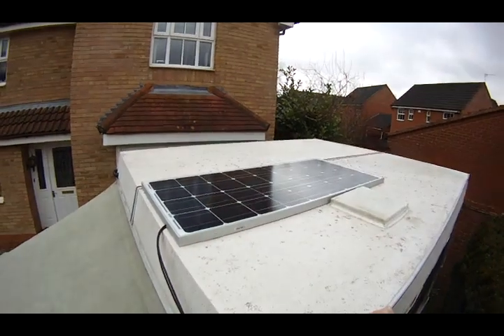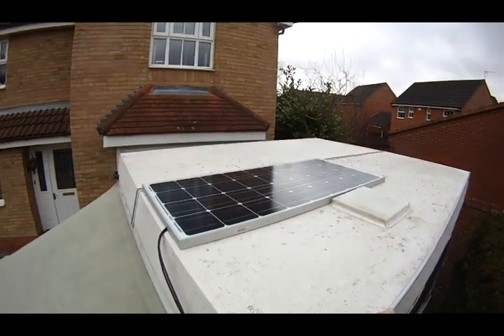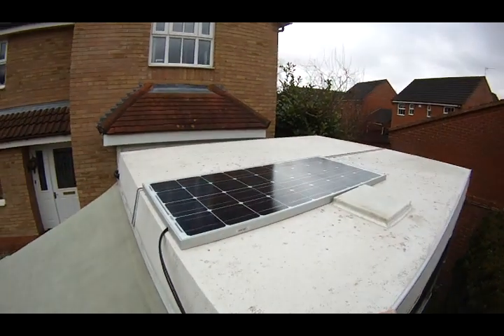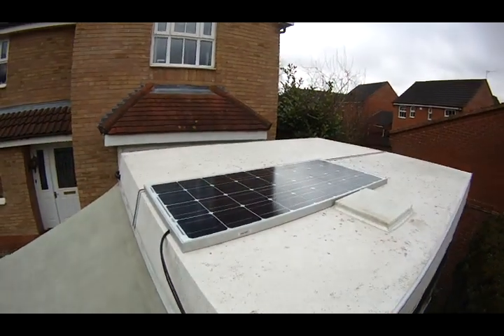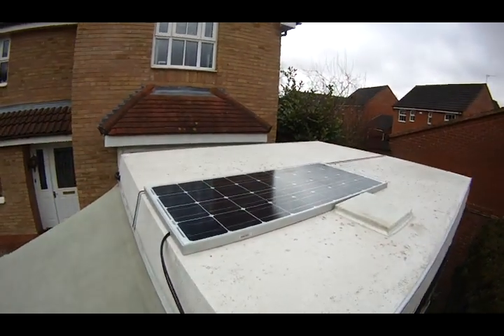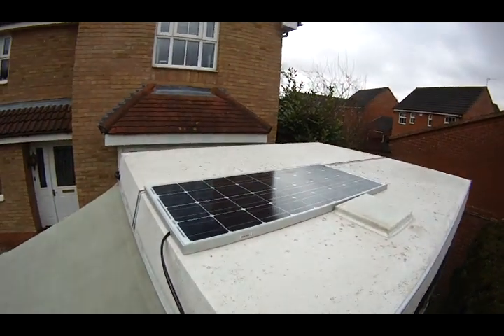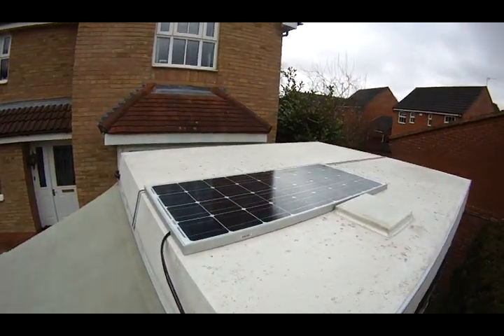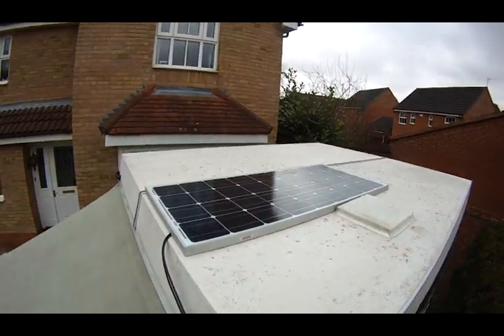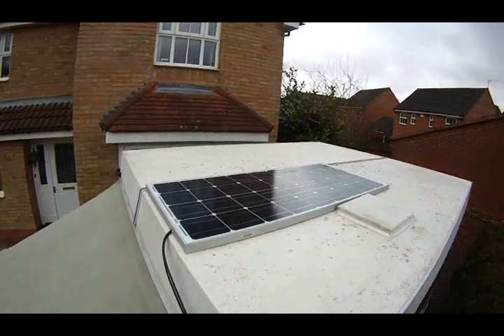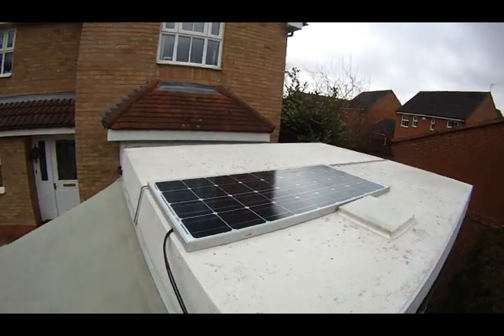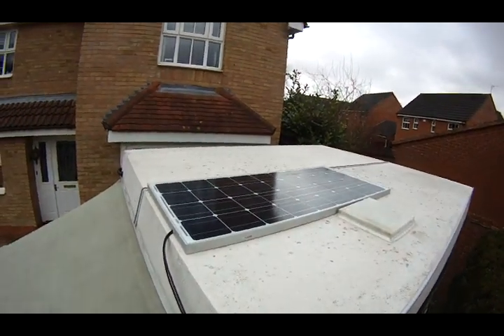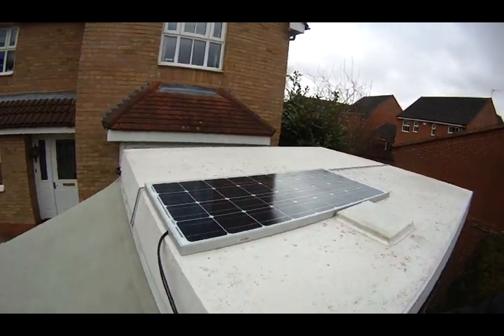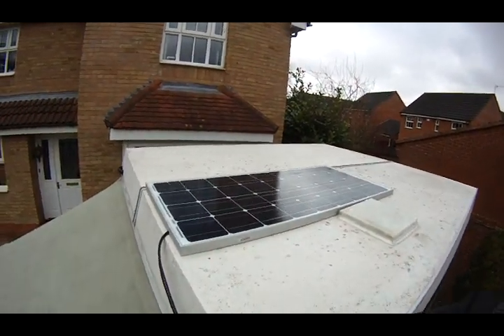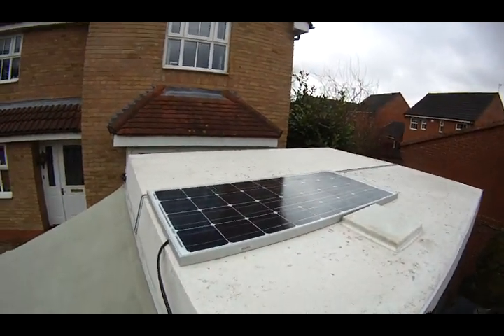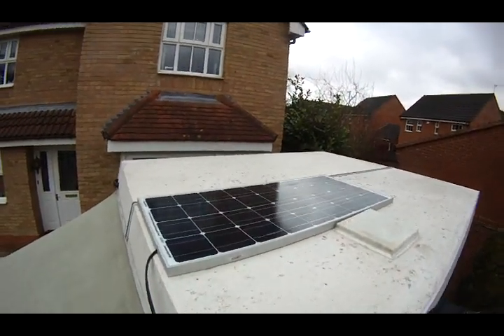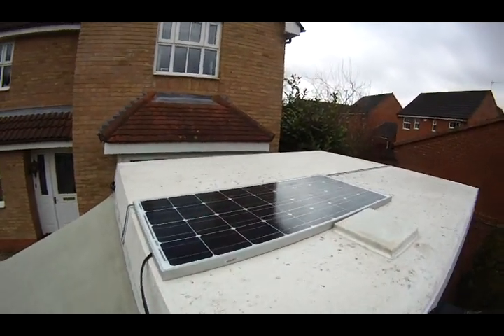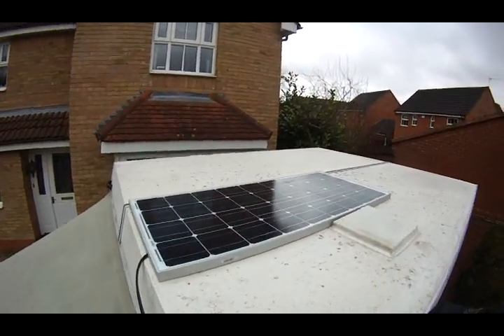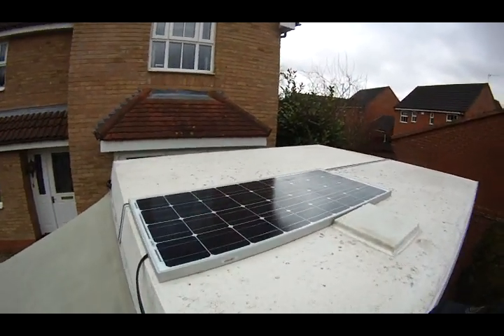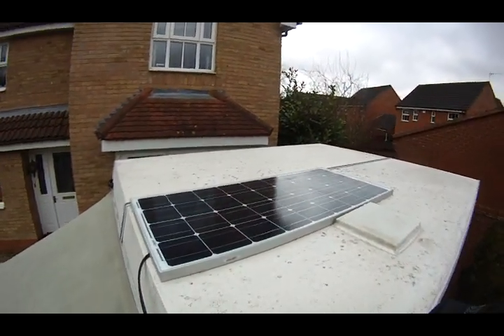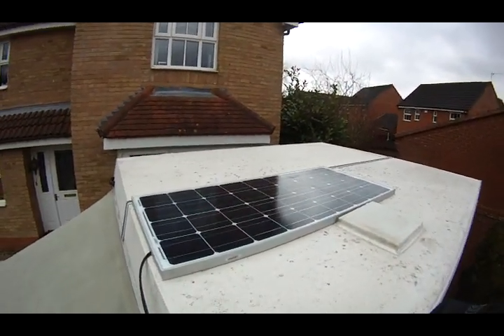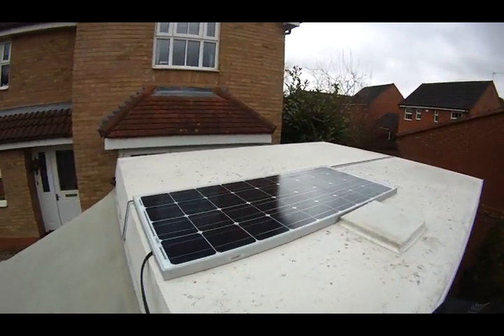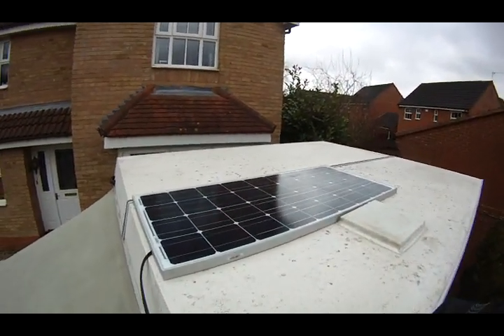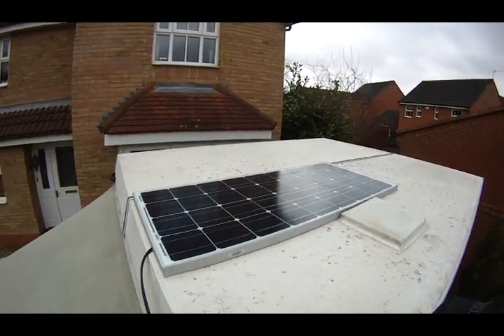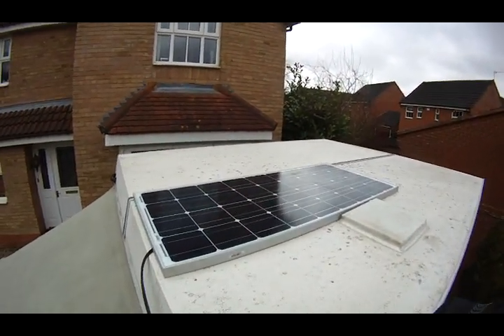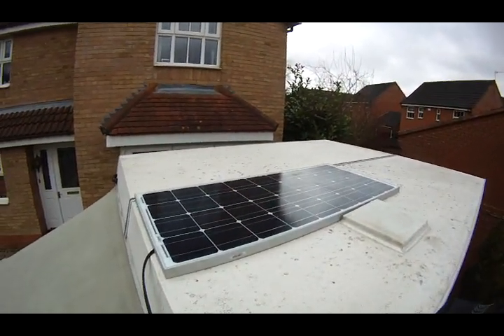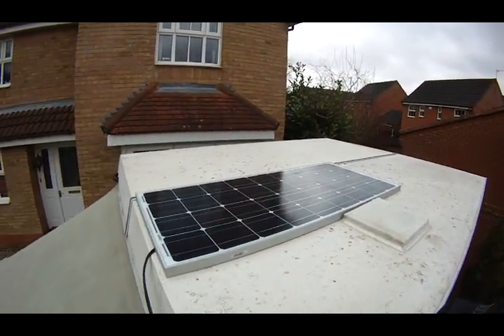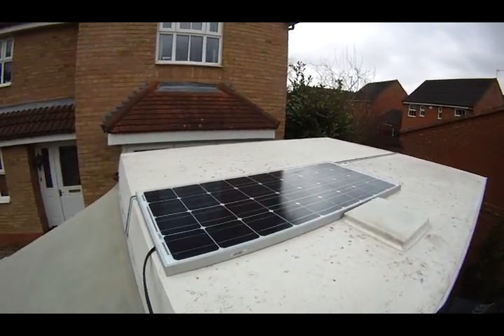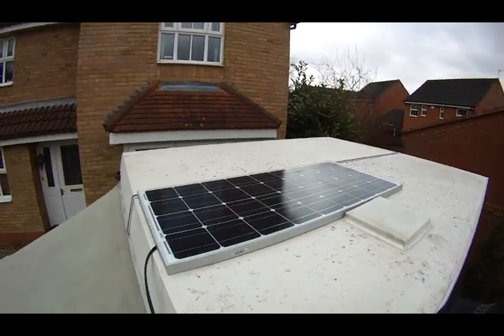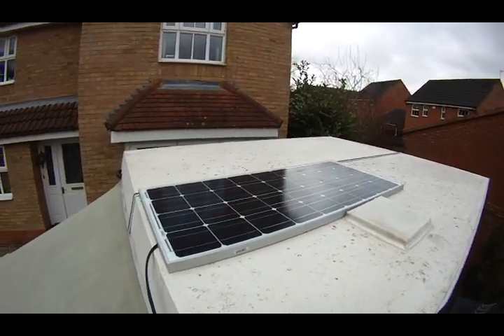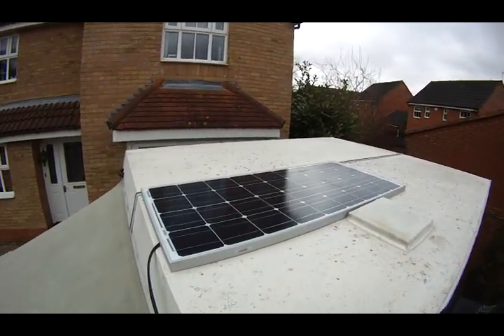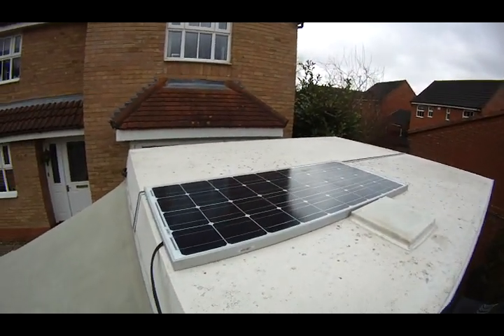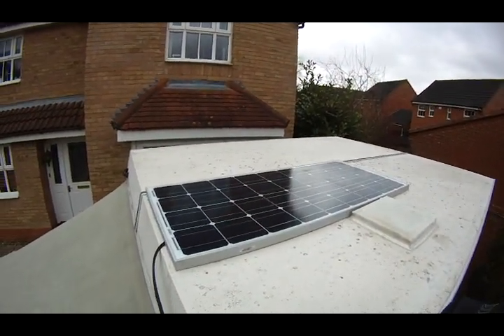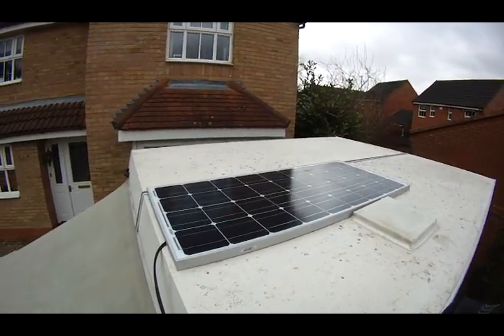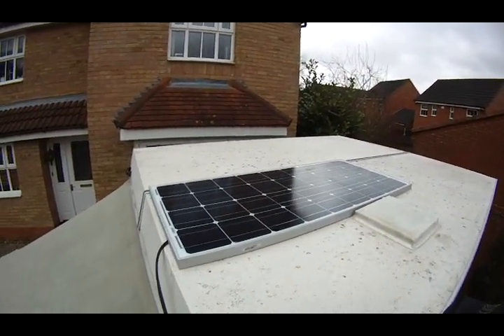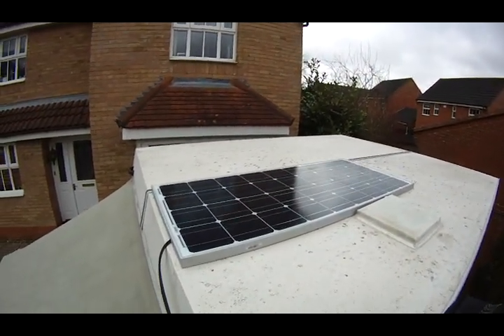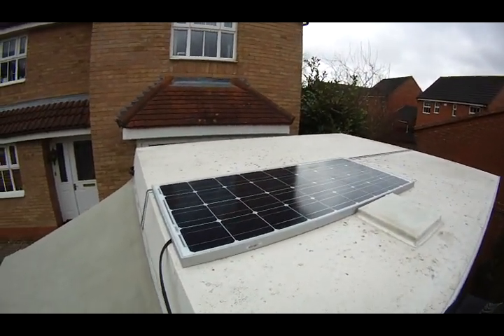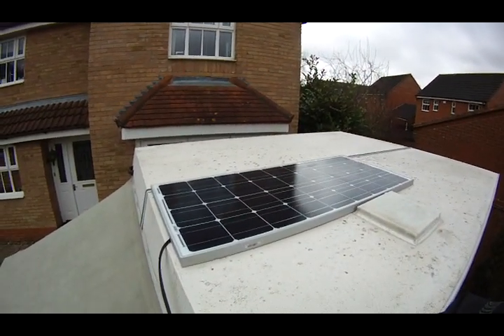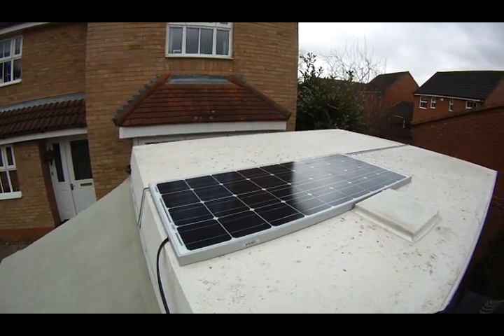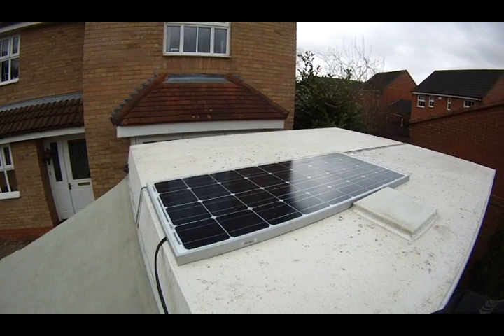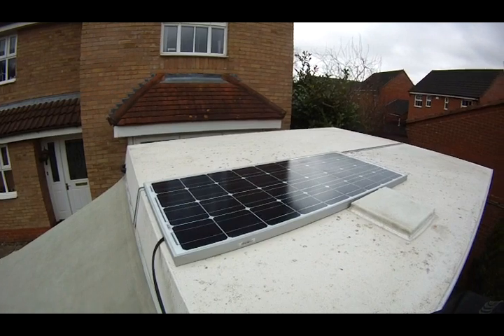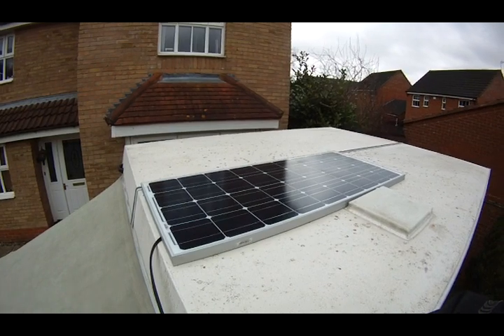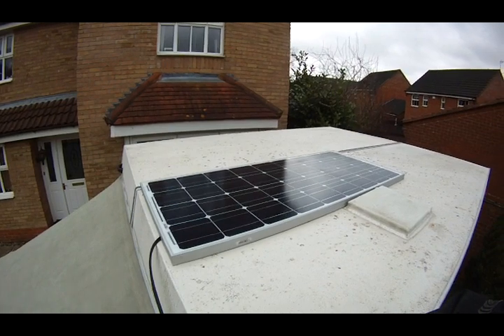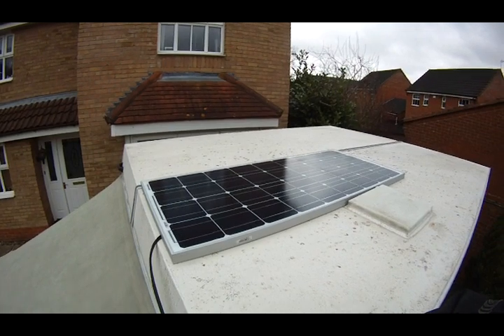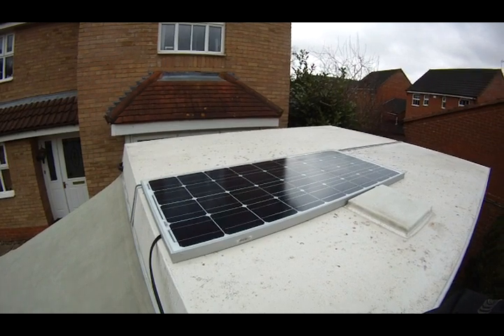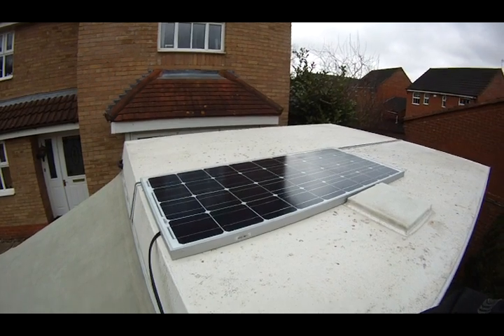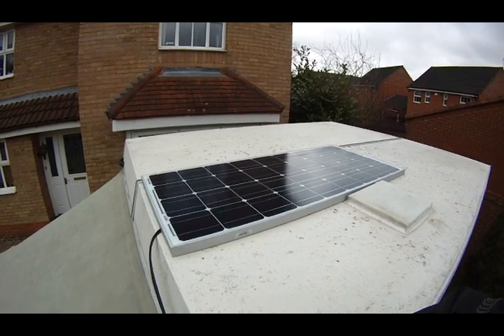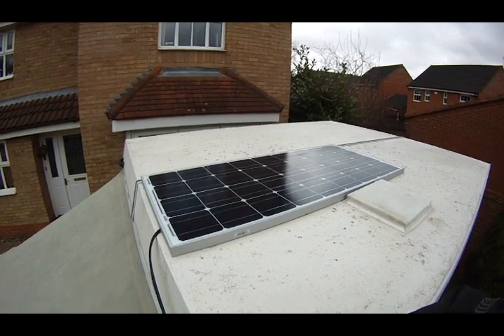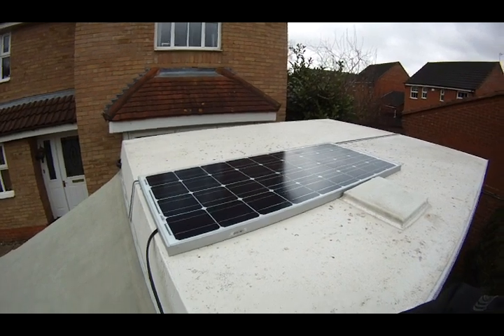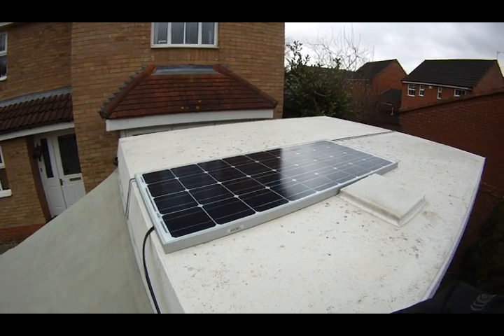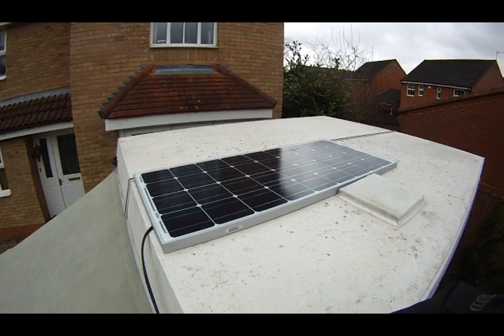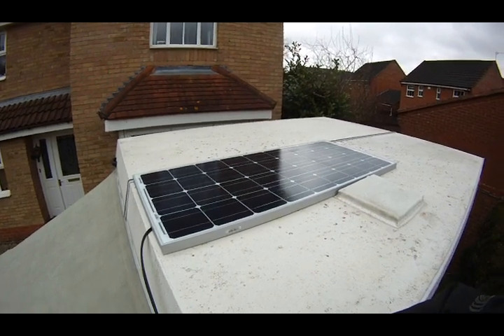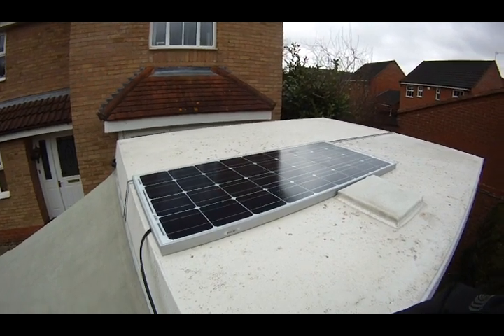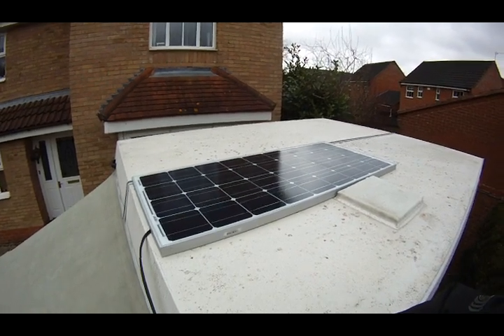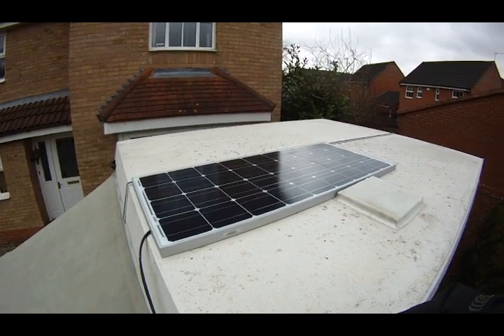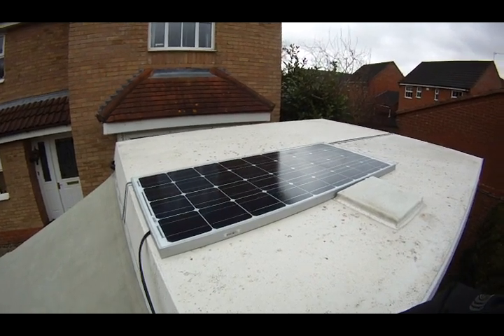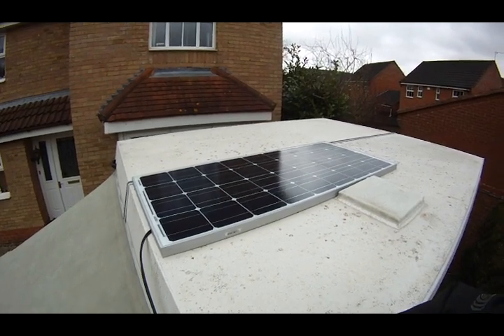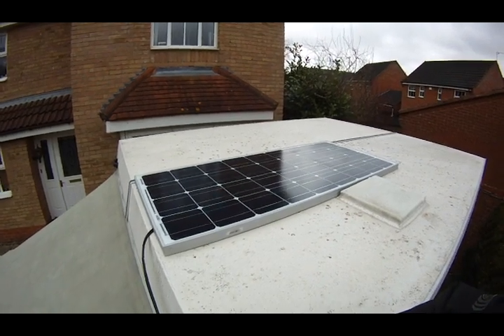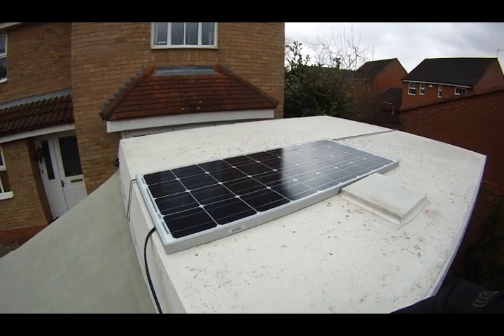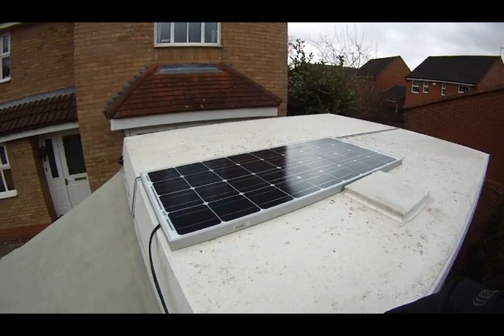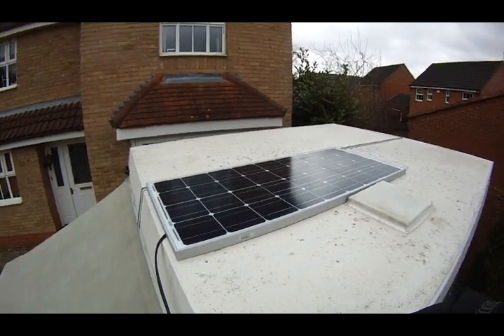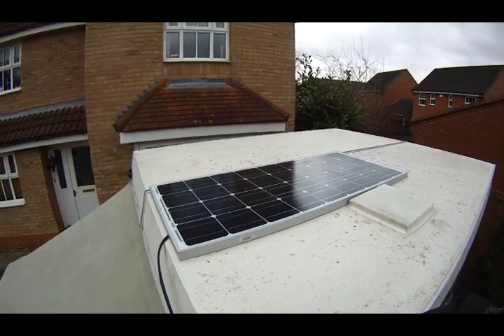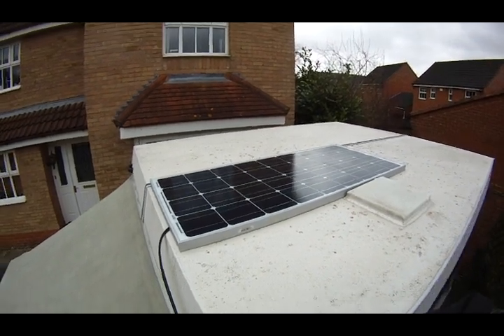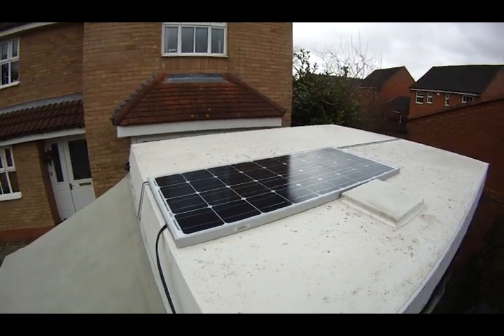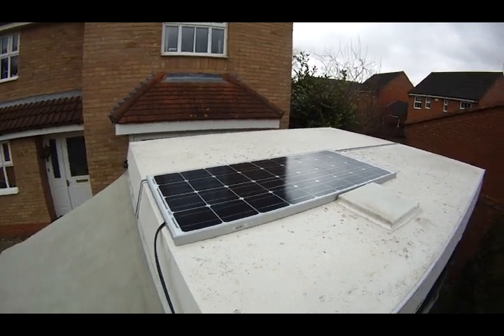This is my latest purchase — it's a 100 watt solar panel. I've got a charge controller for it as well.